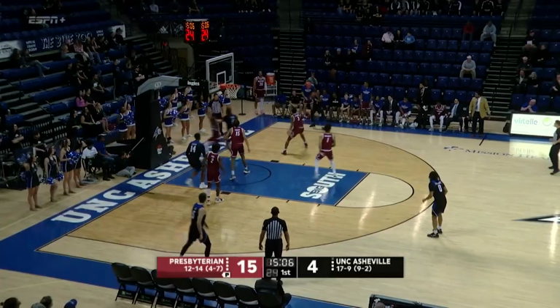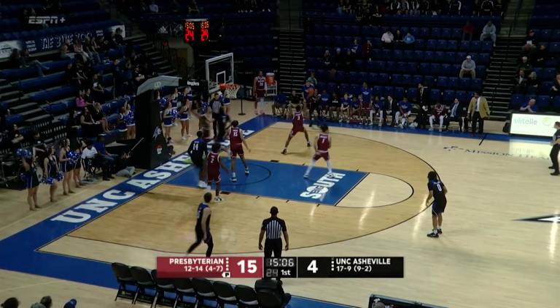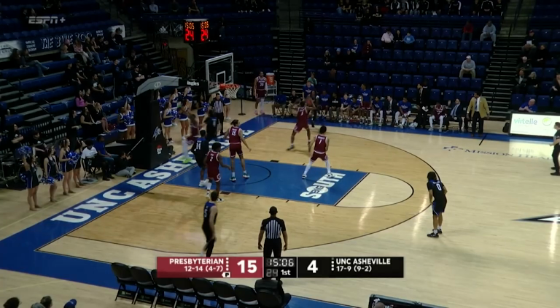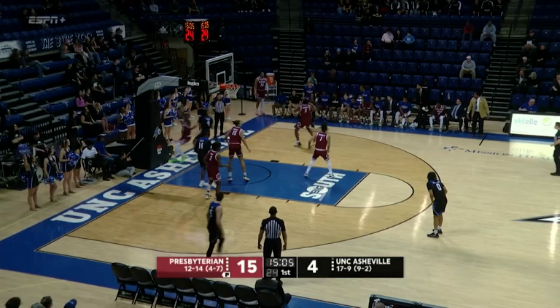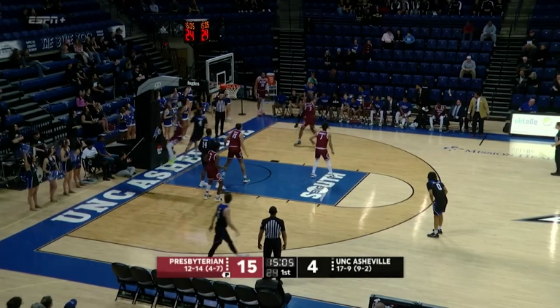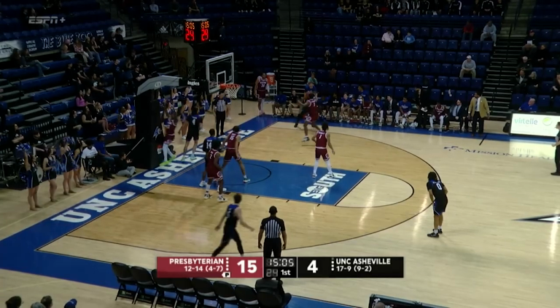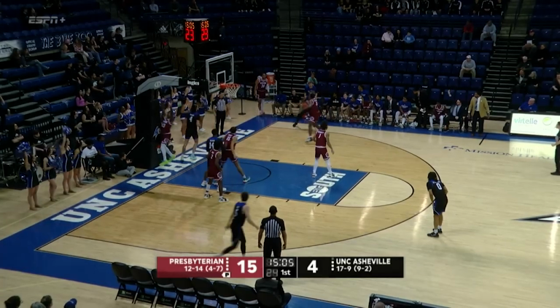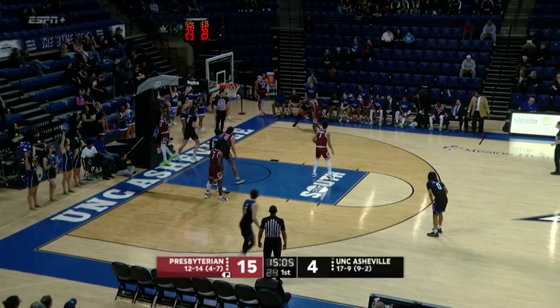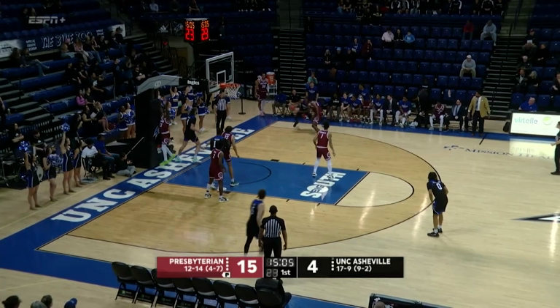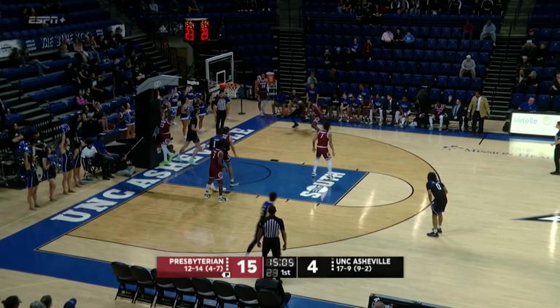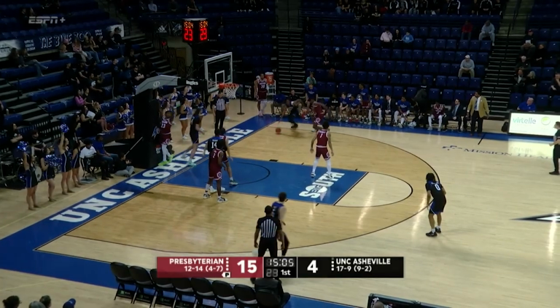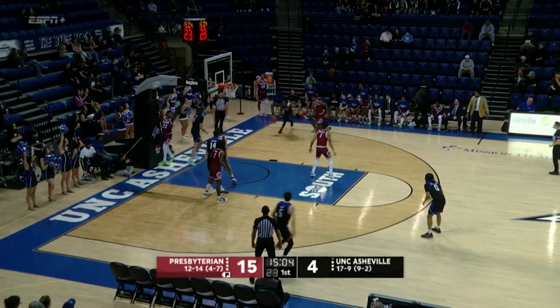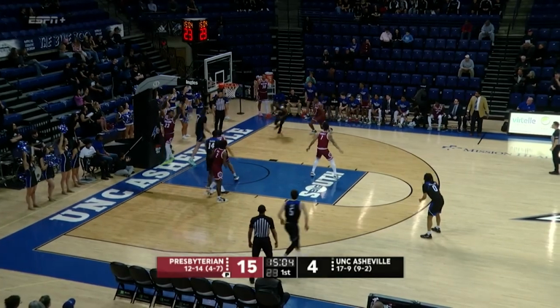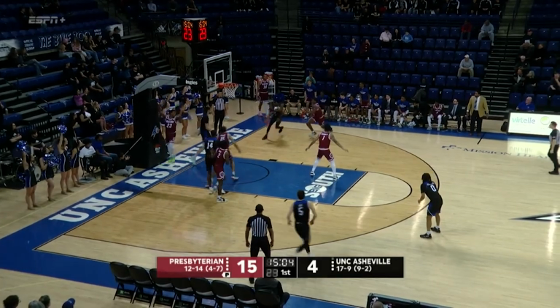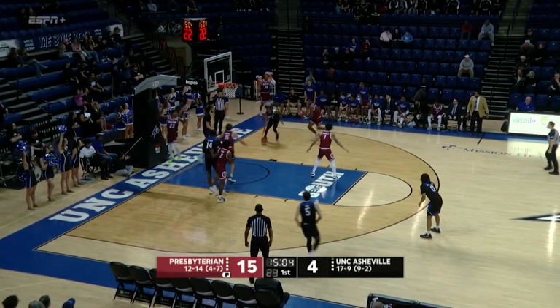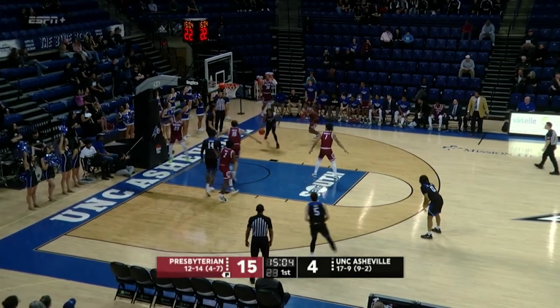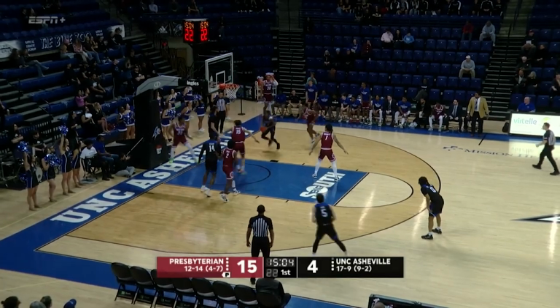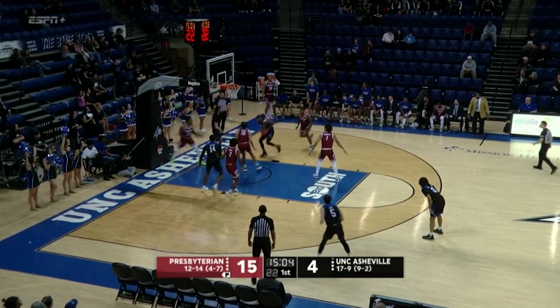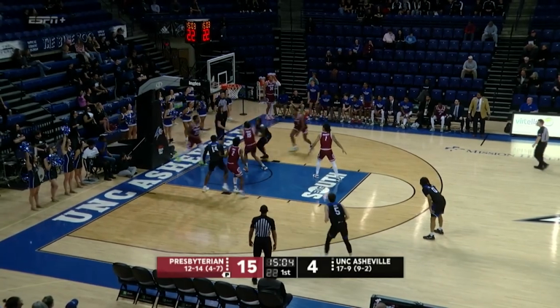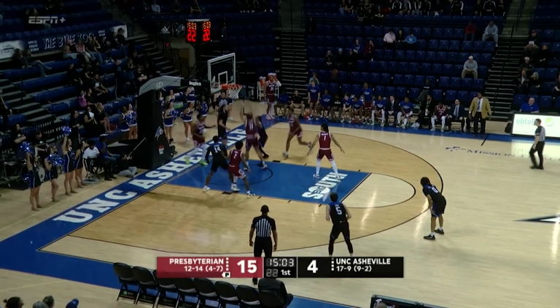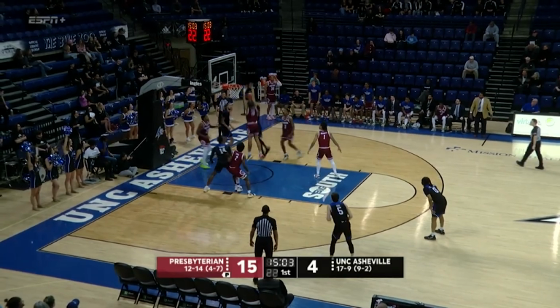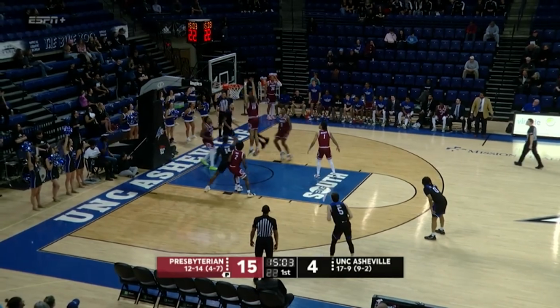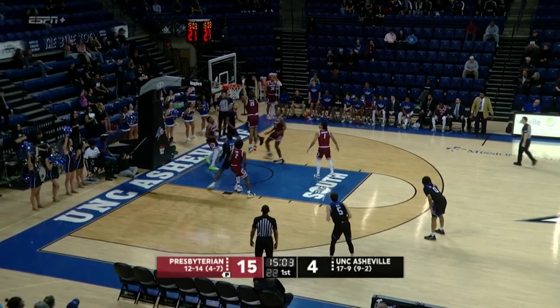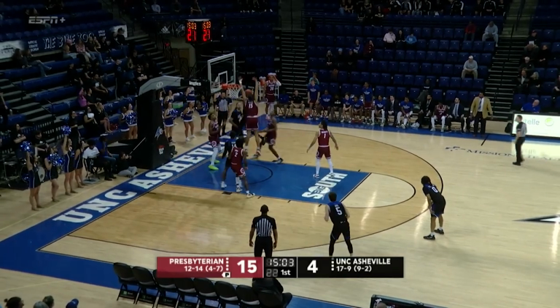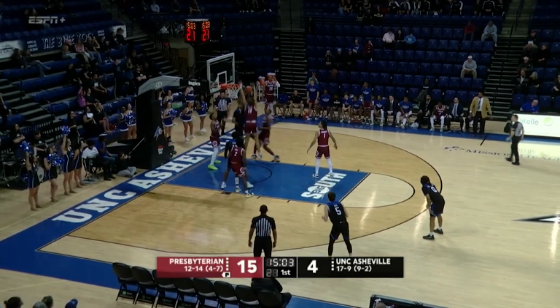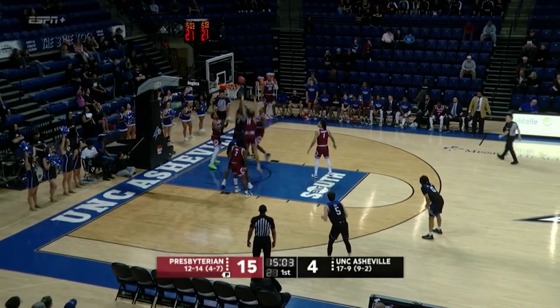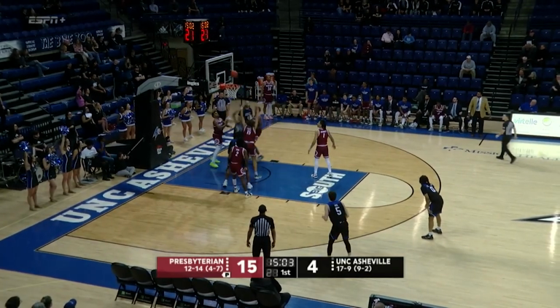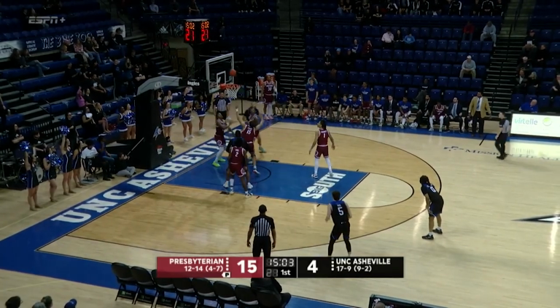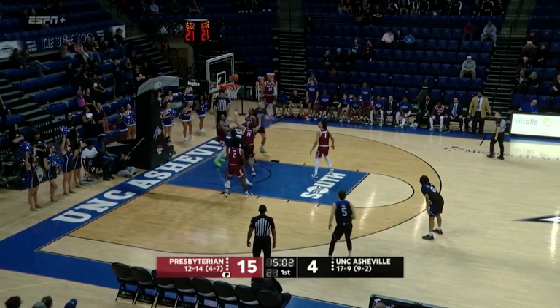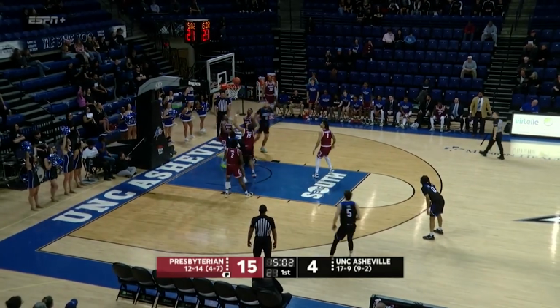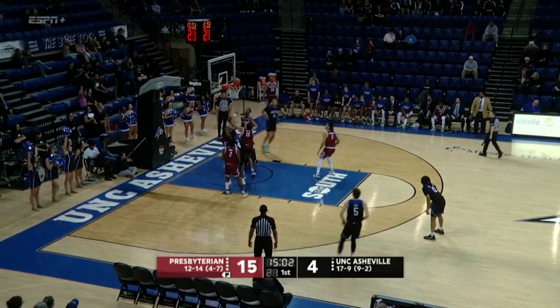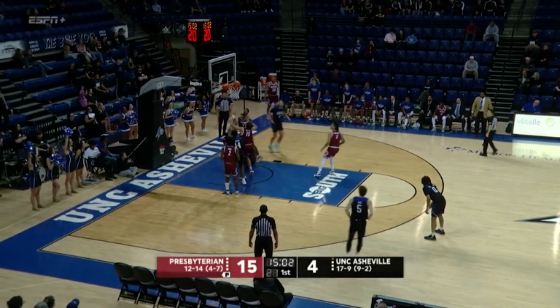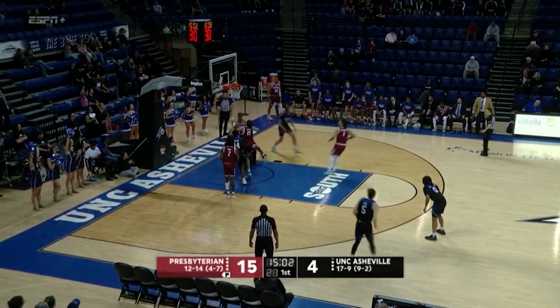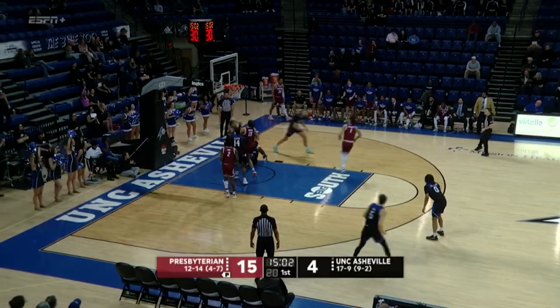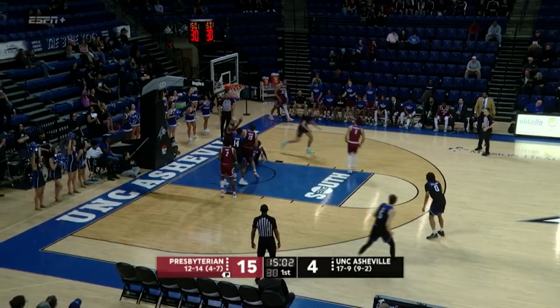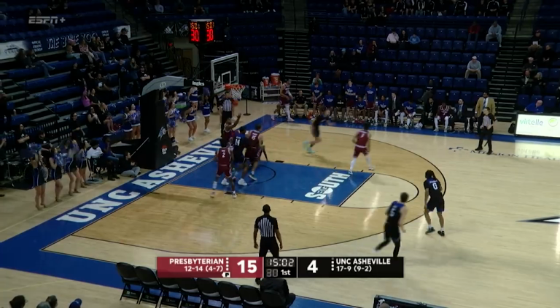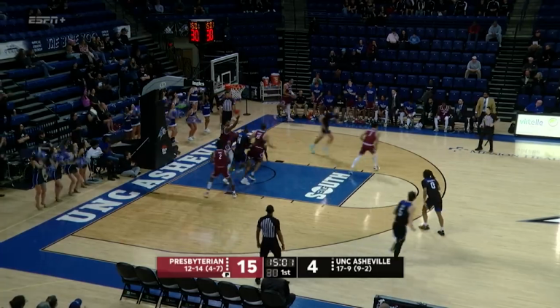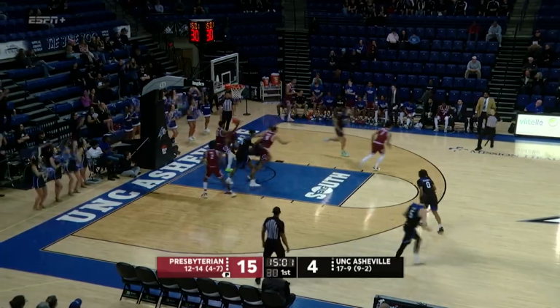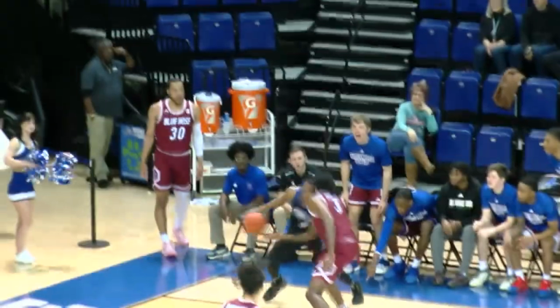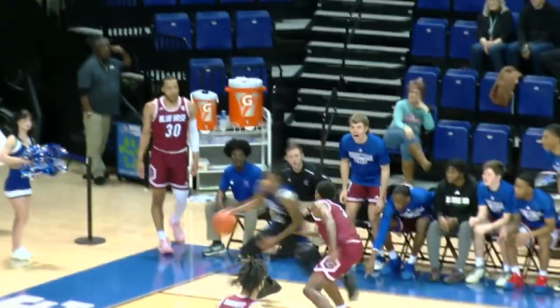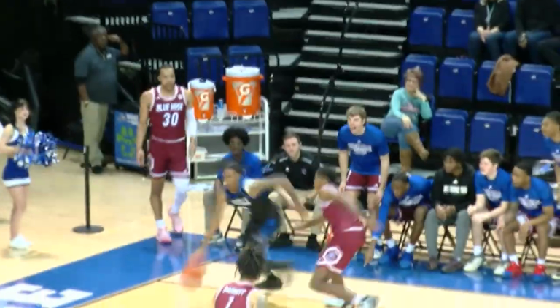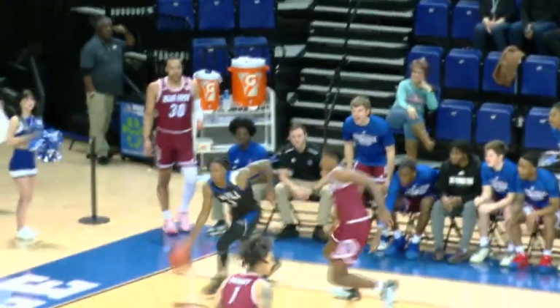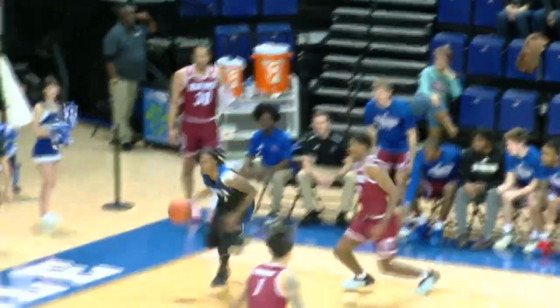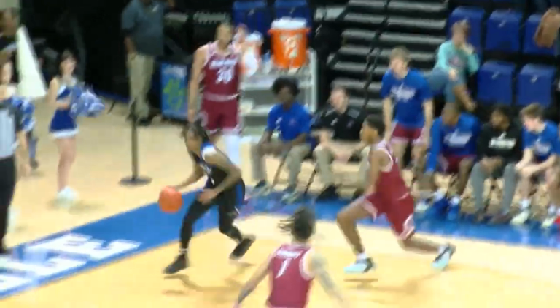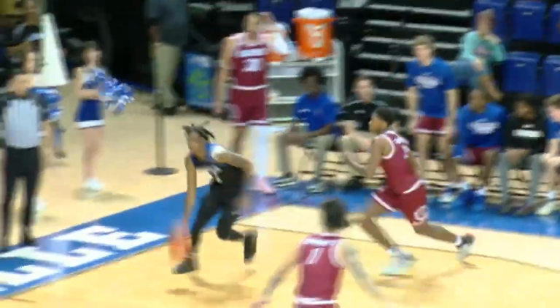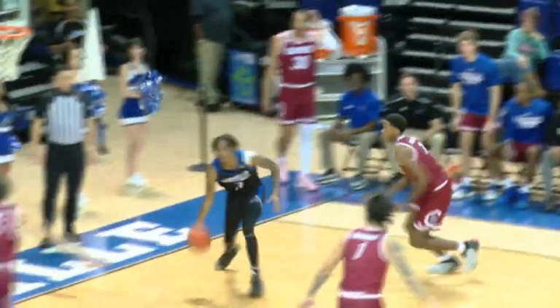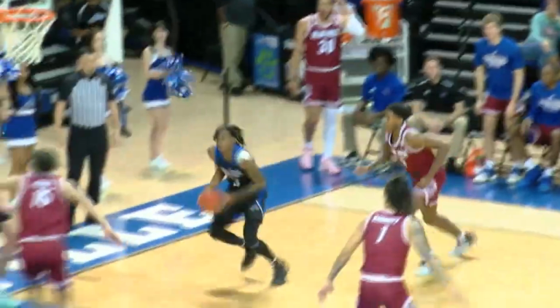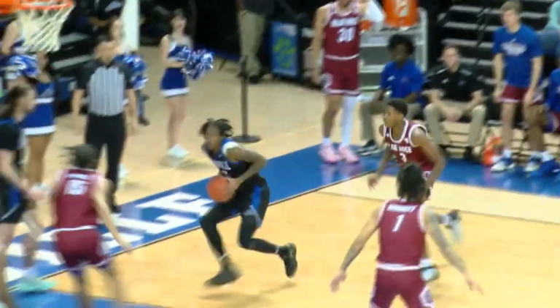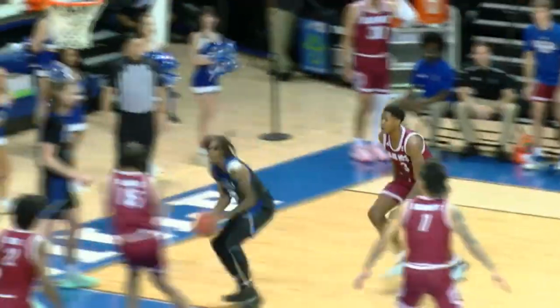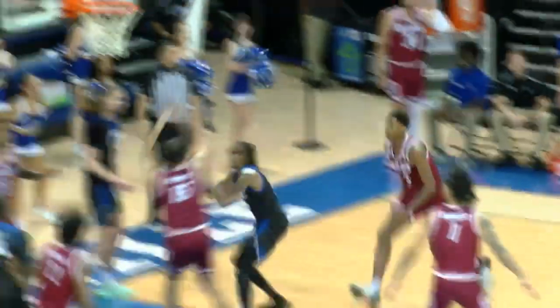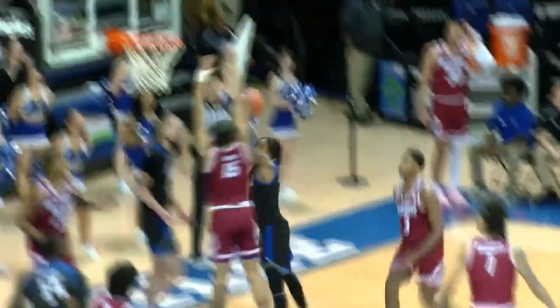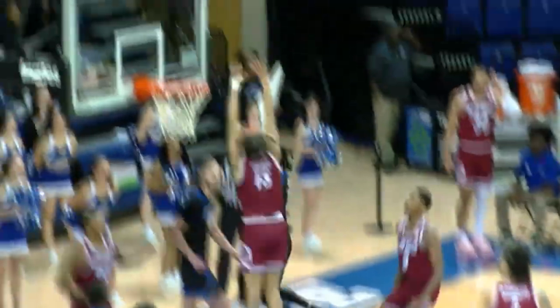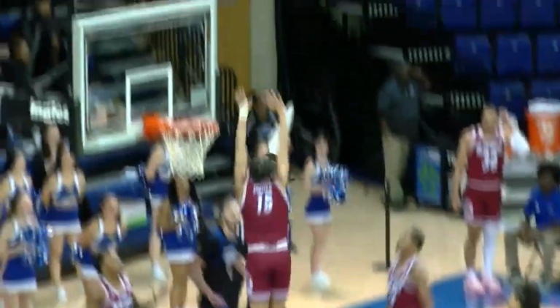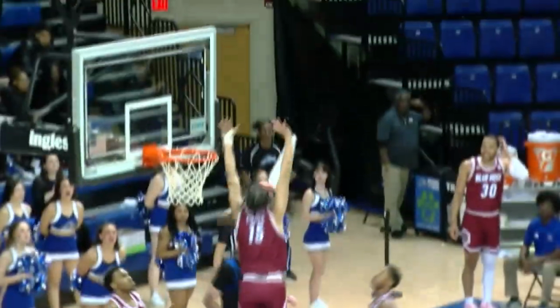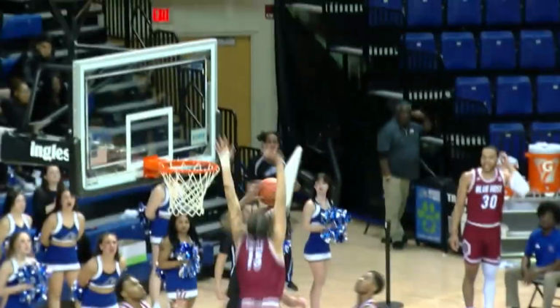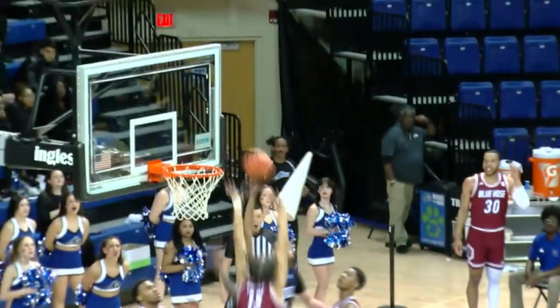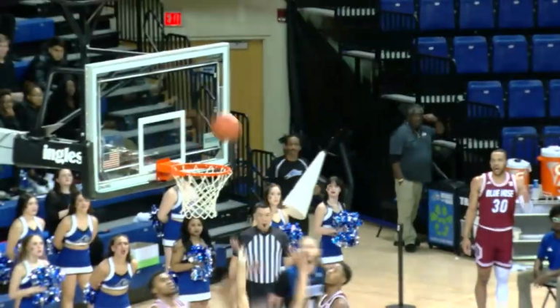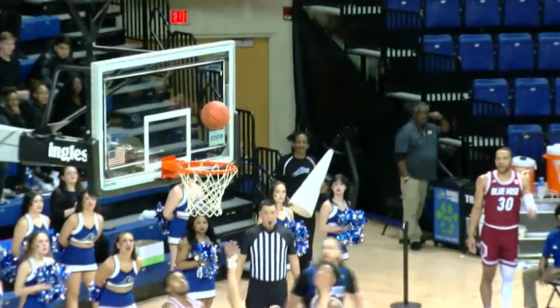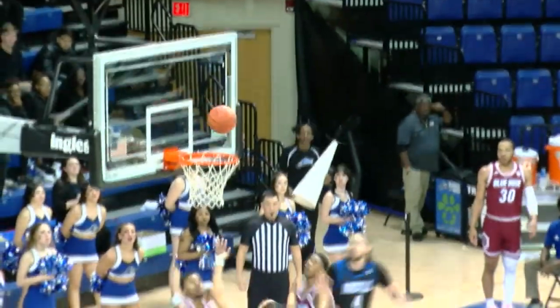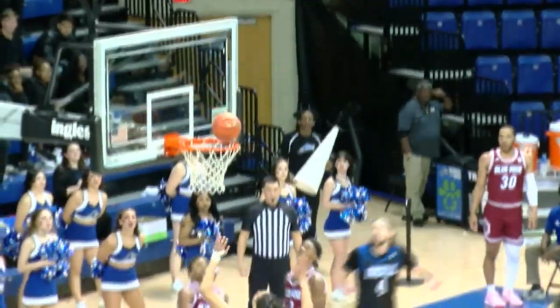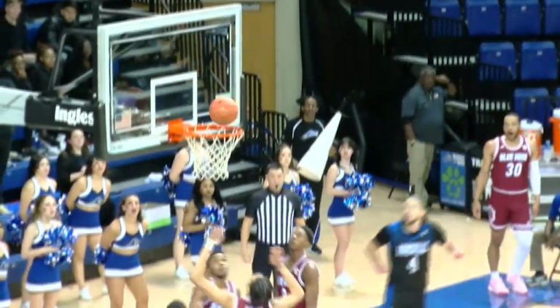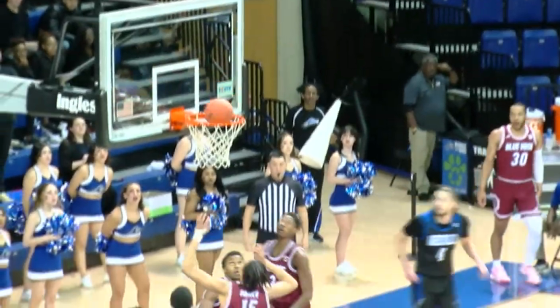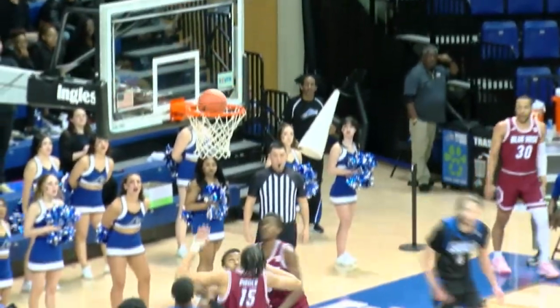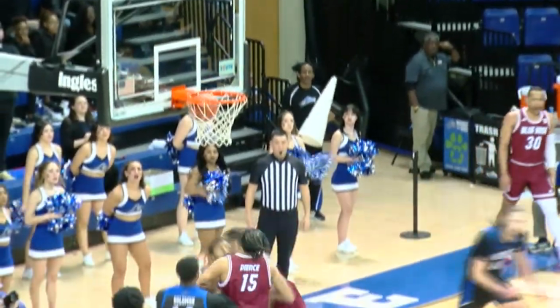Eight for three. Banks had to pump fake on the three, drives to the basket, well guarded, but gets it to roll in. Wow, great finish by Banks.